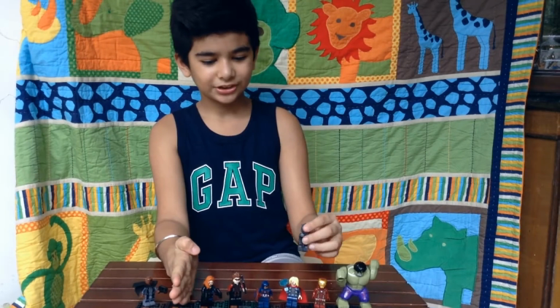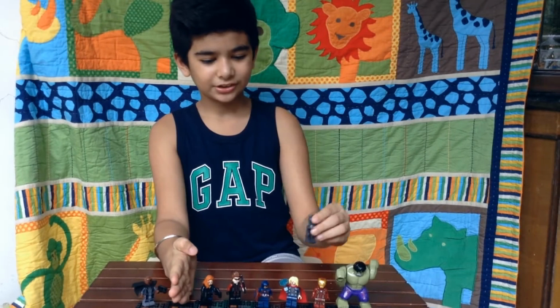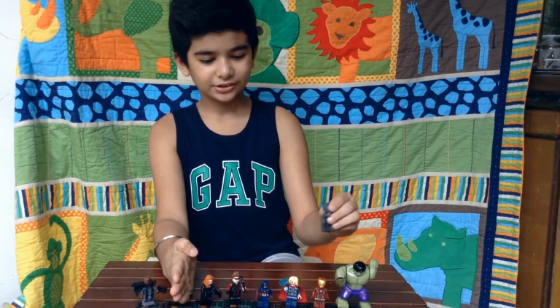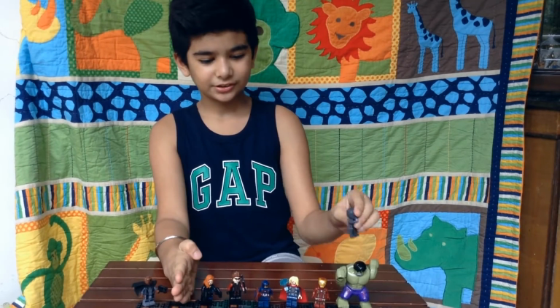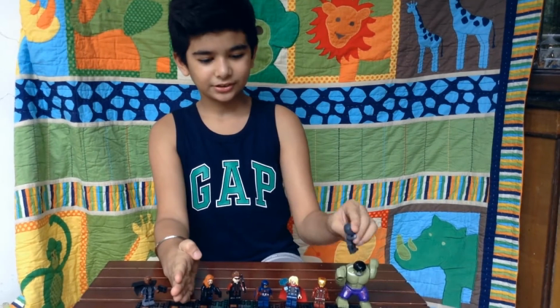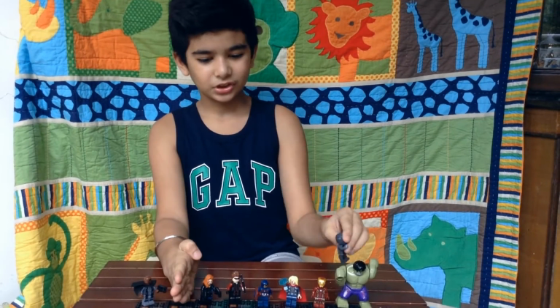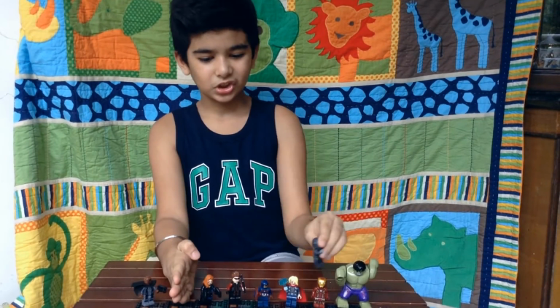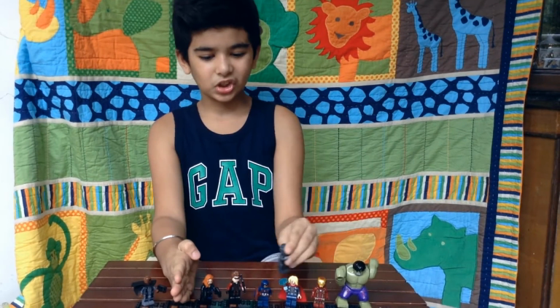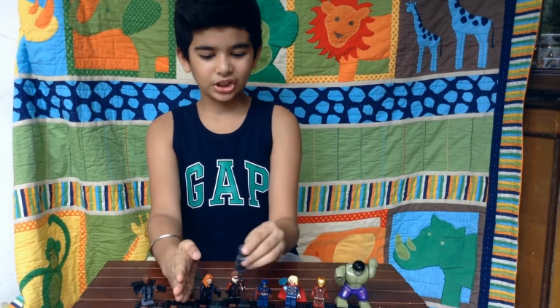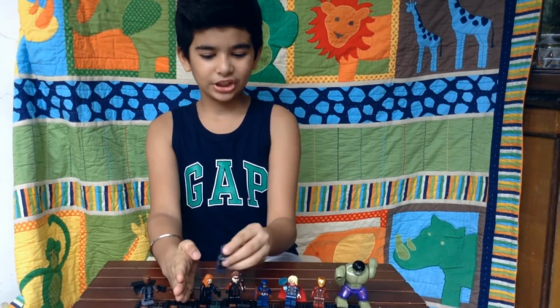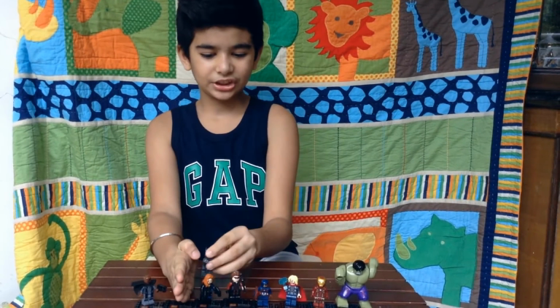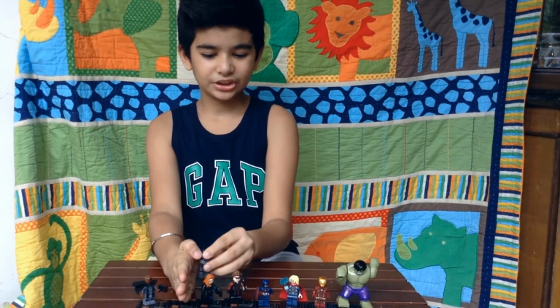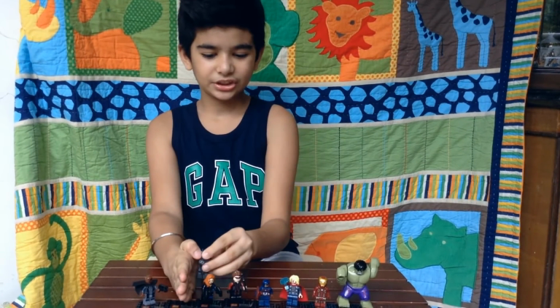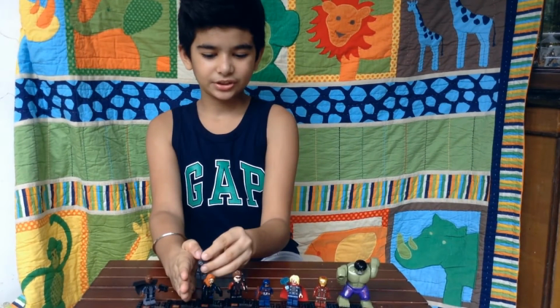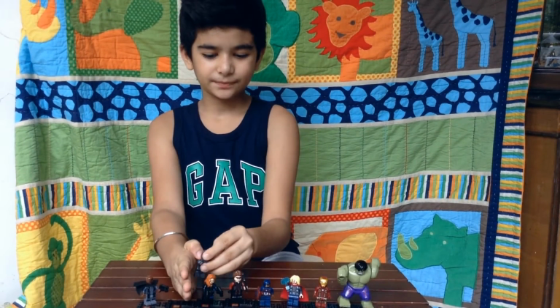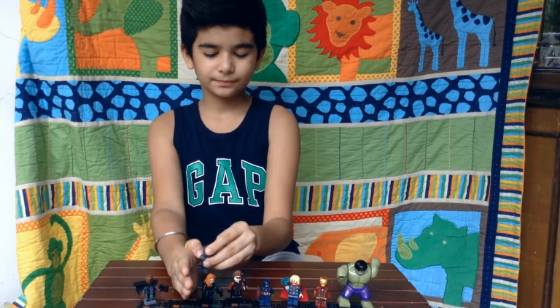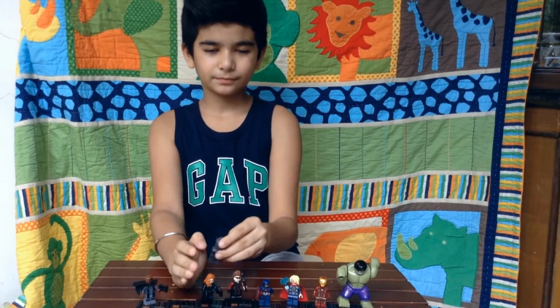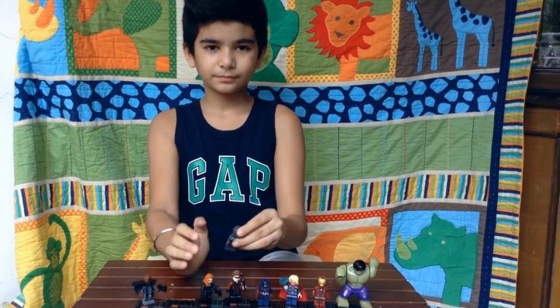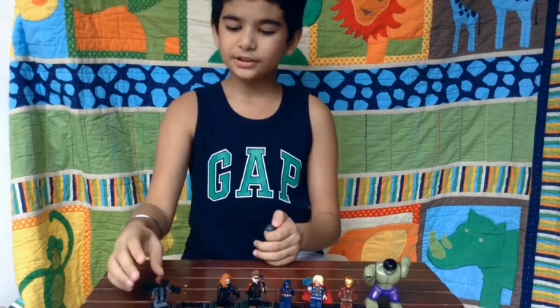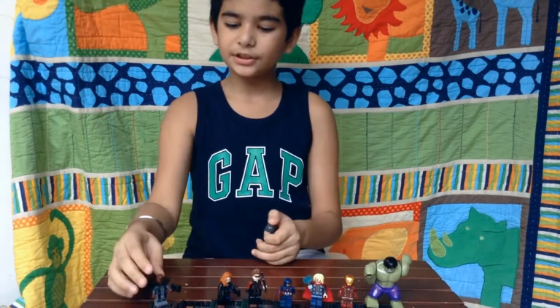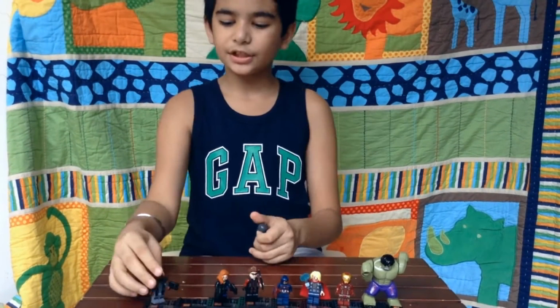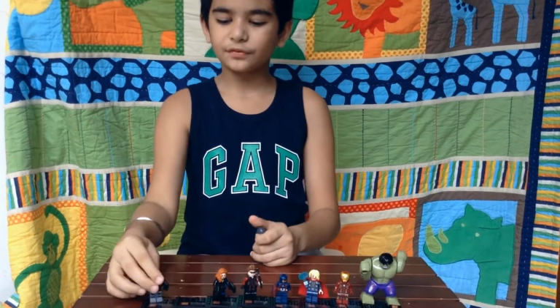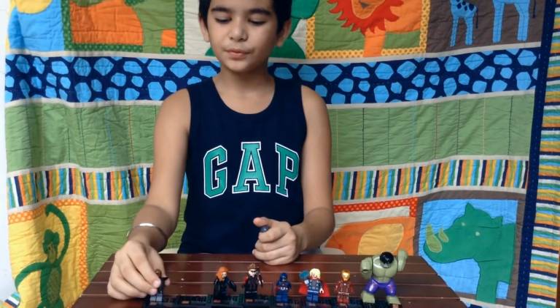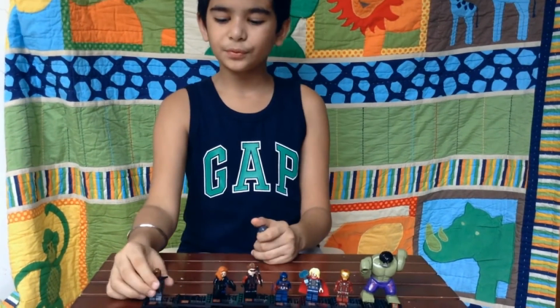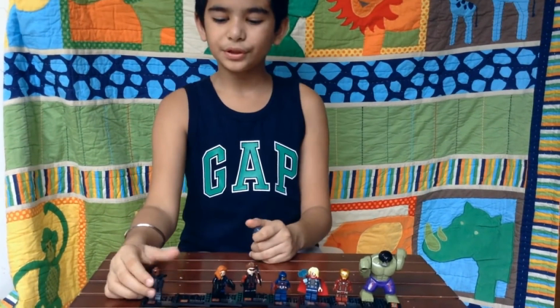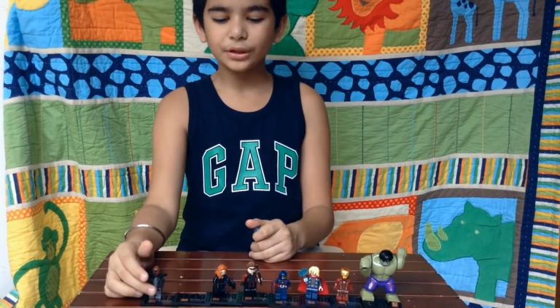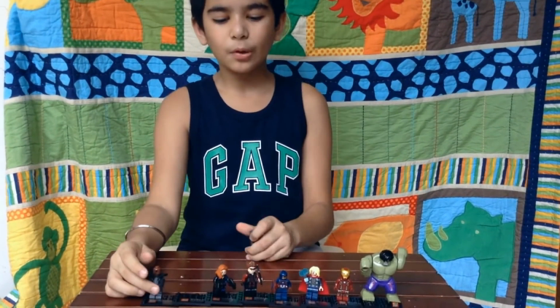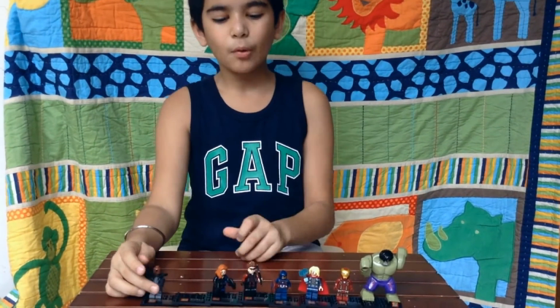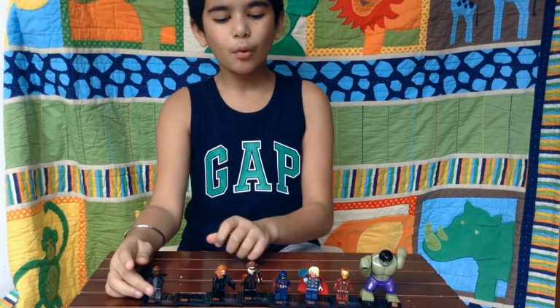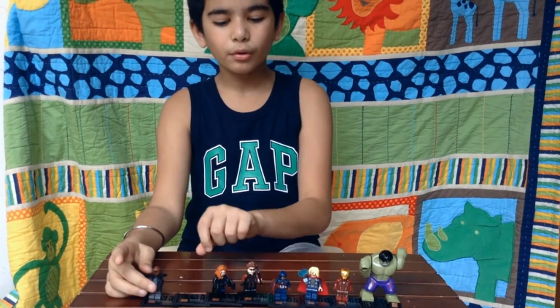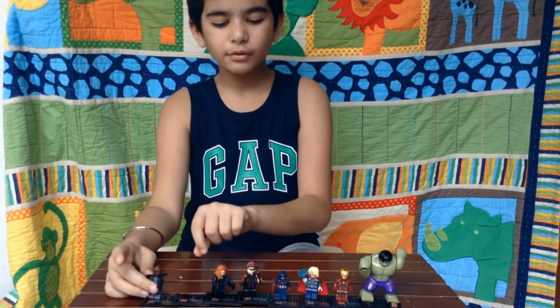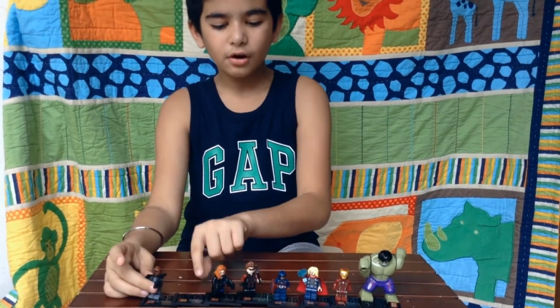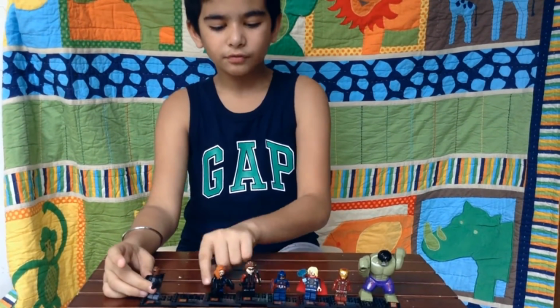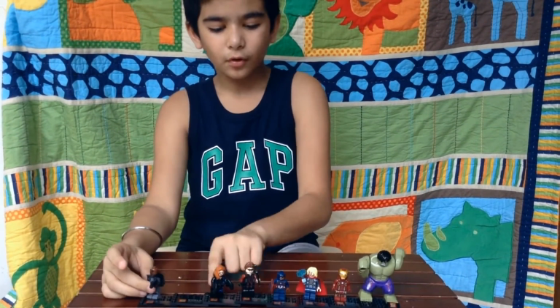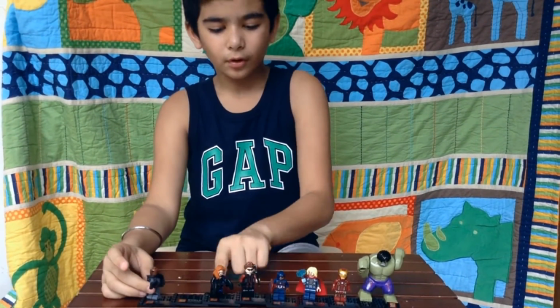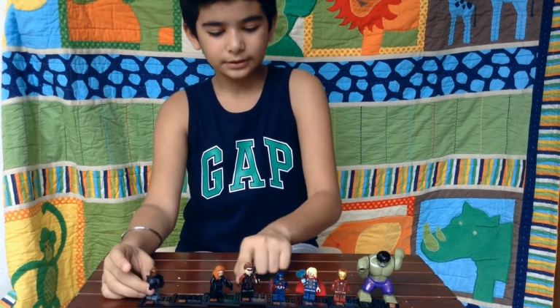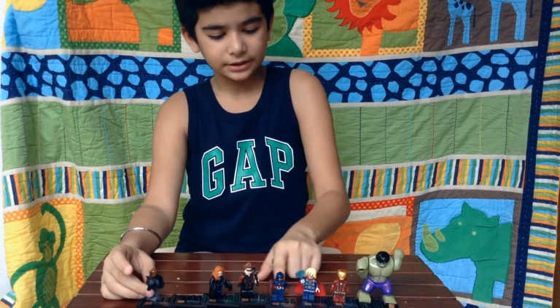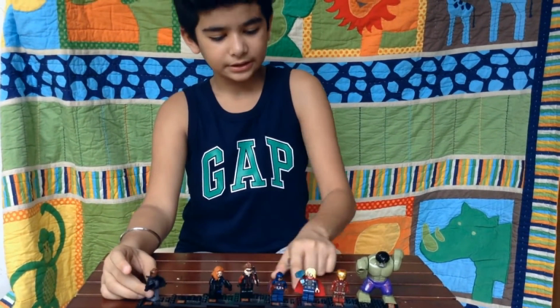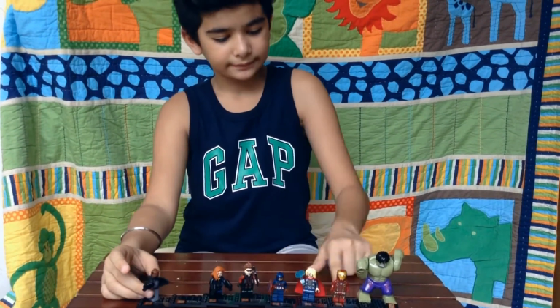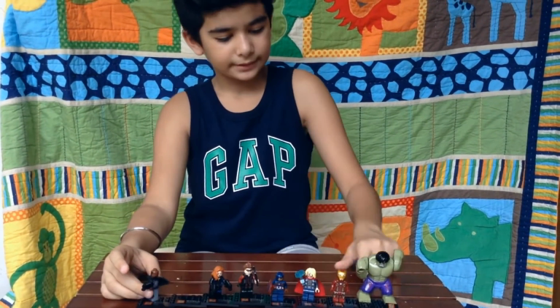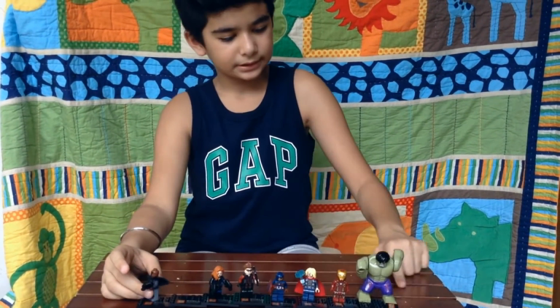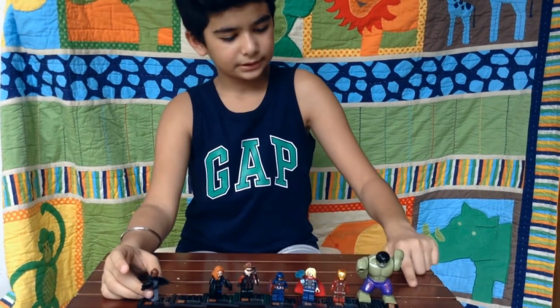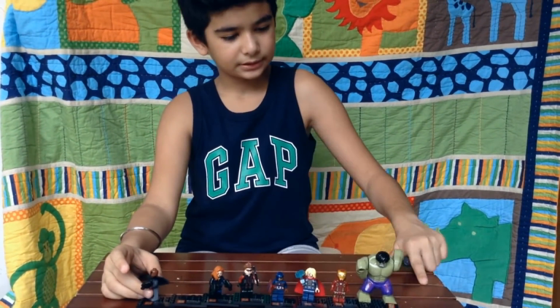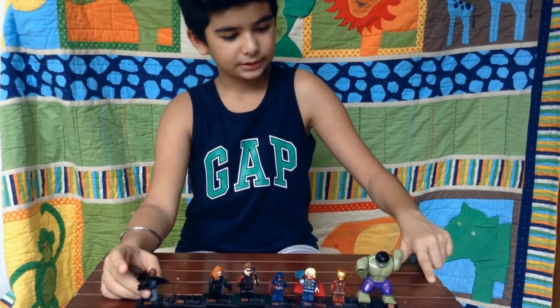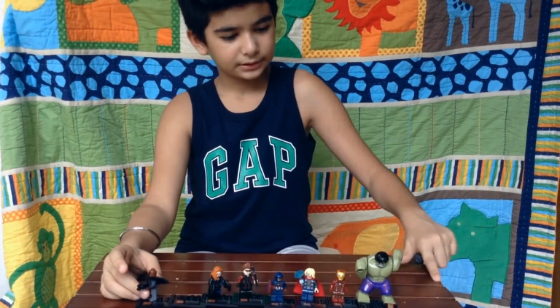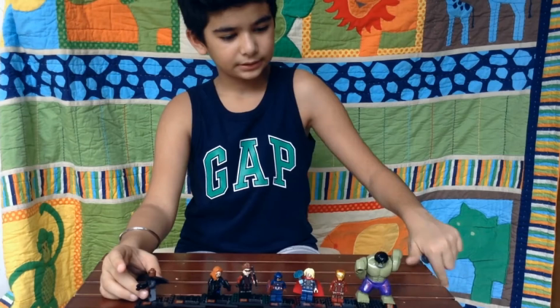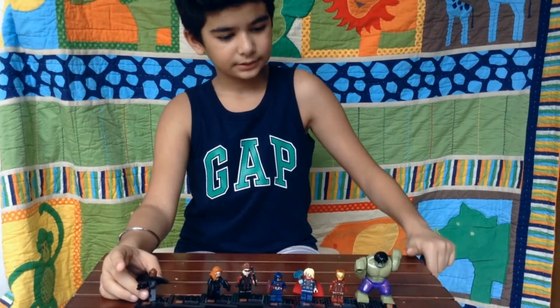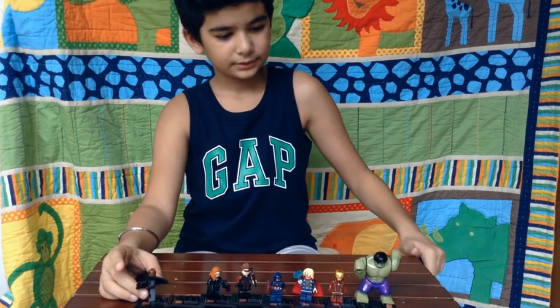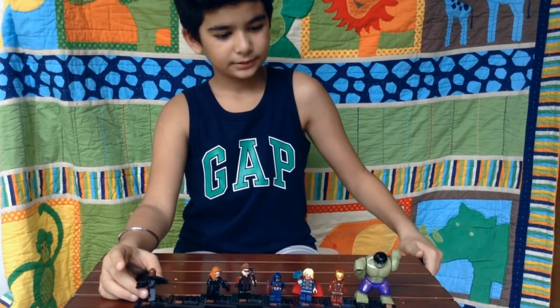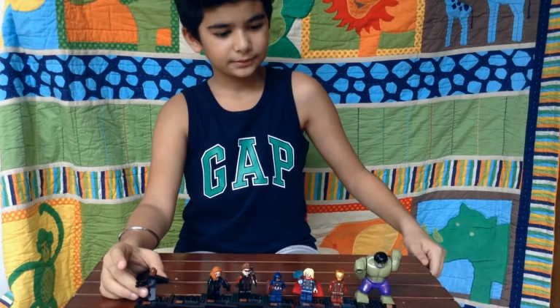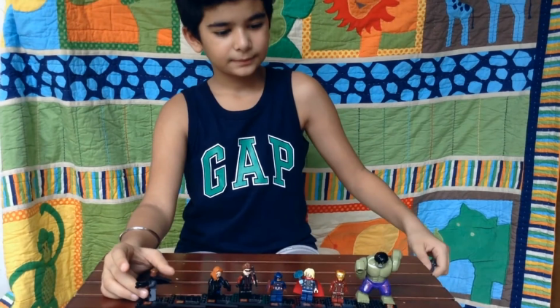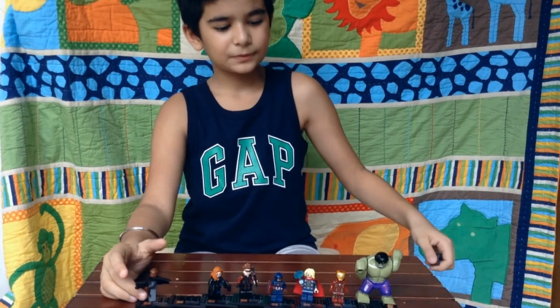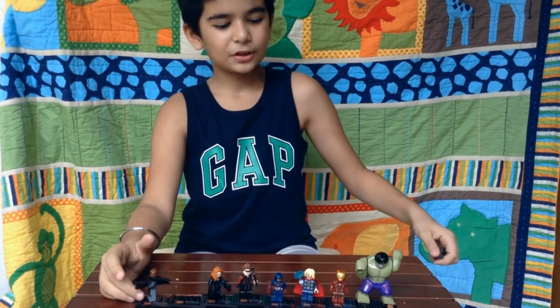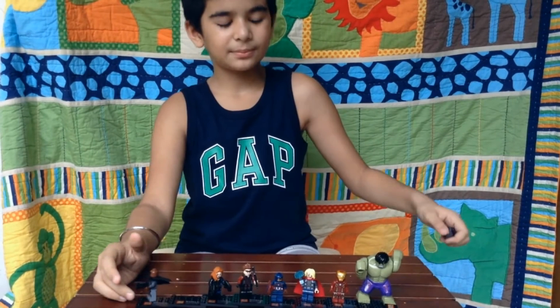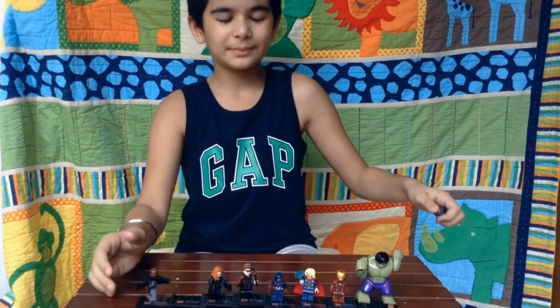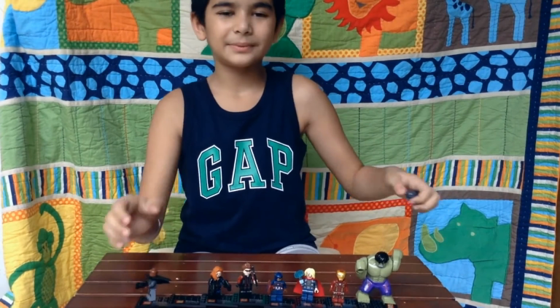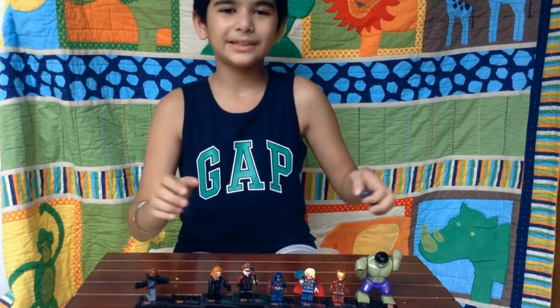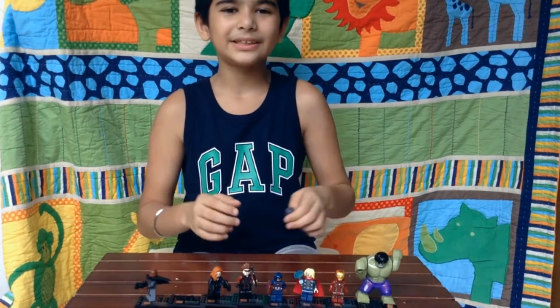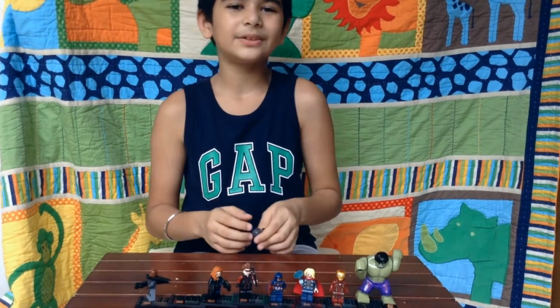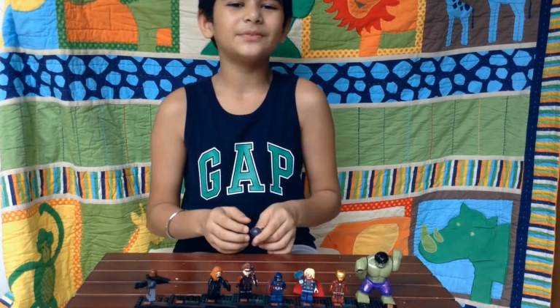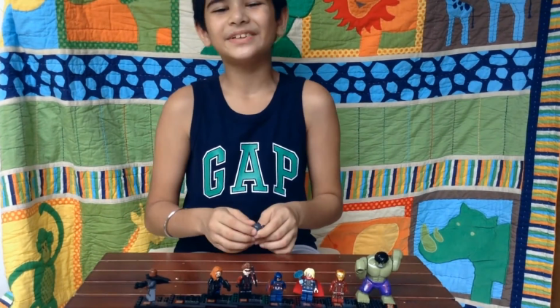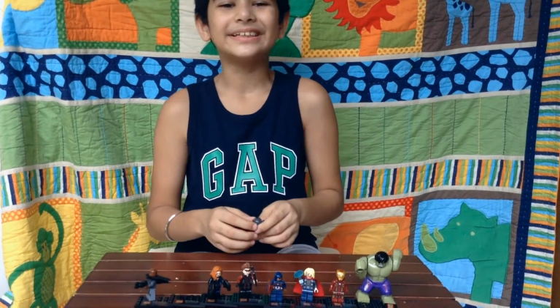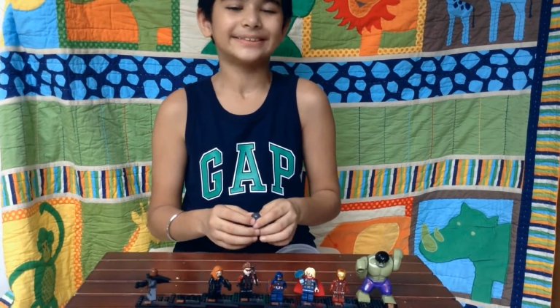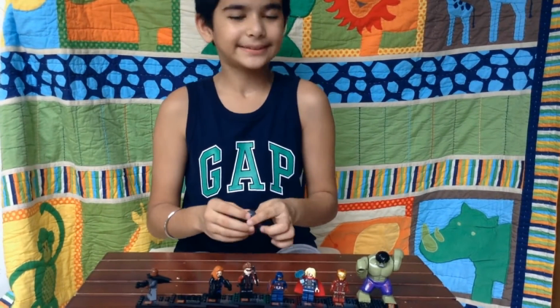This is Nick Fury, the owner of all these Avengers — probably the weakest.